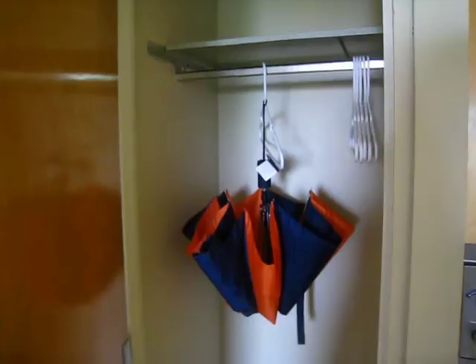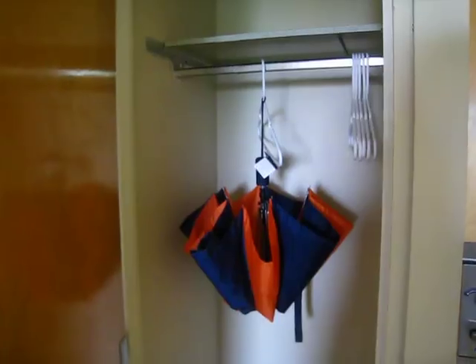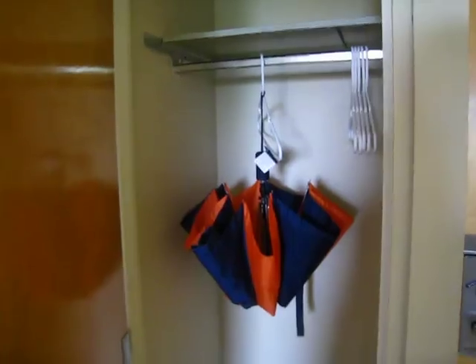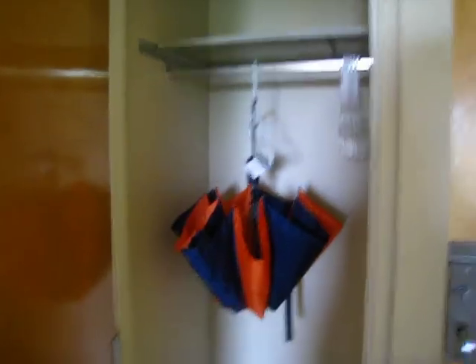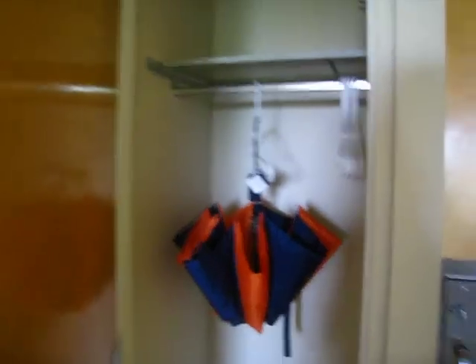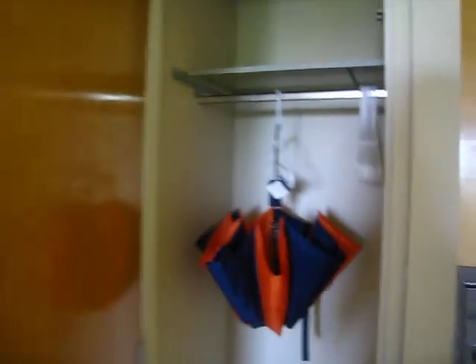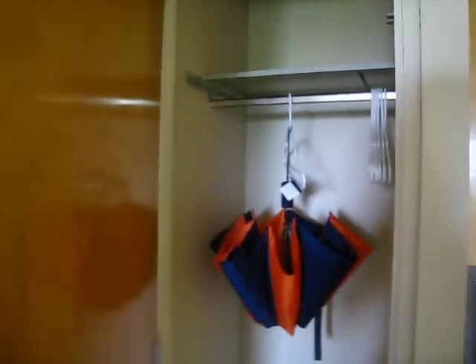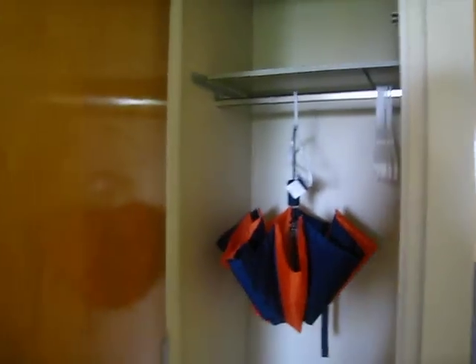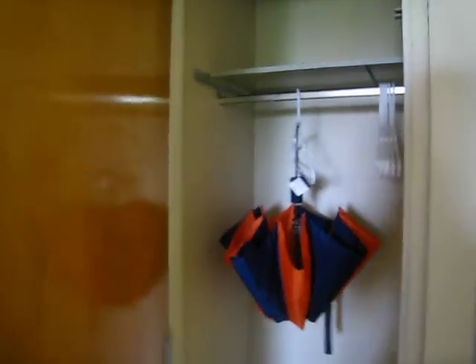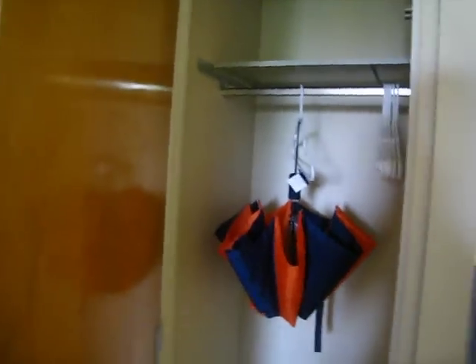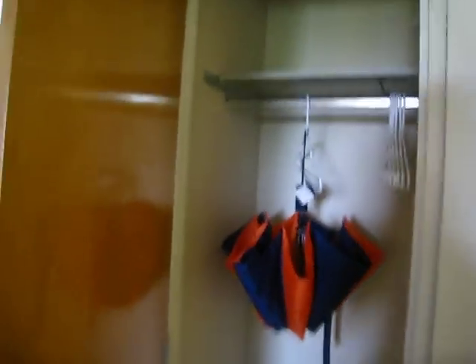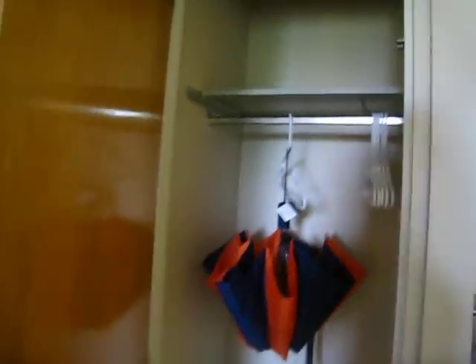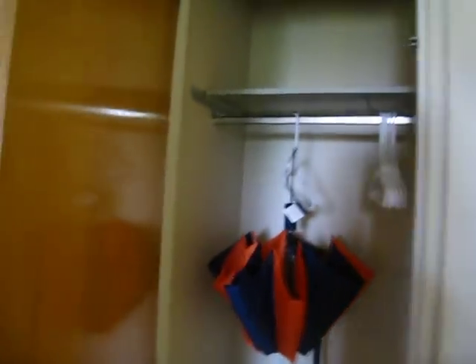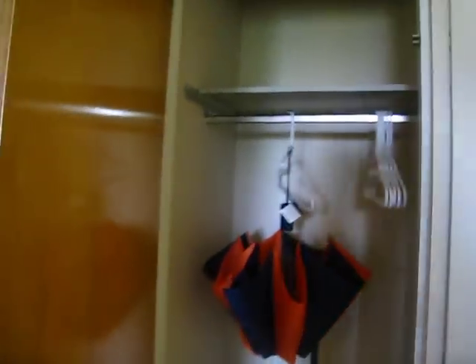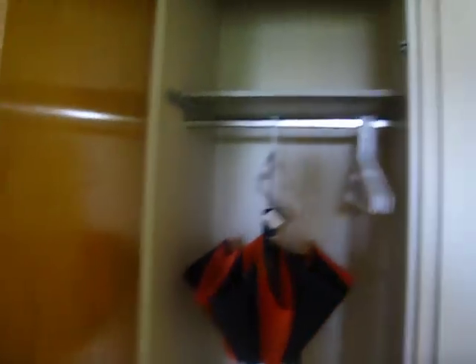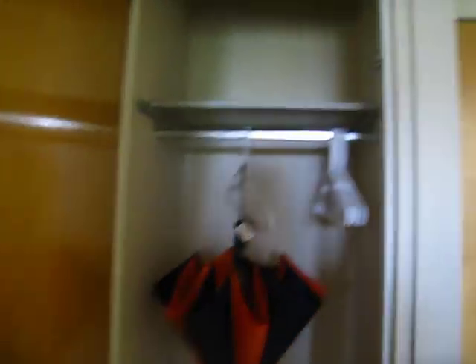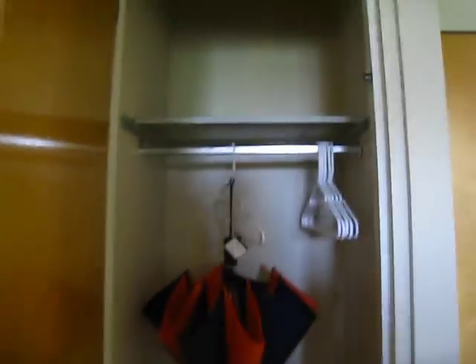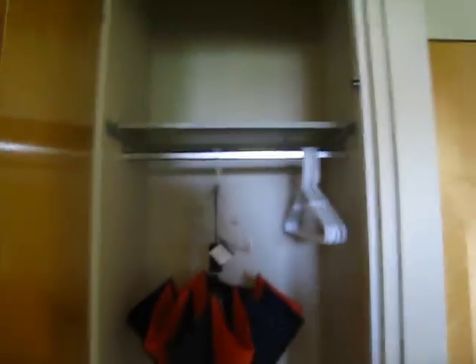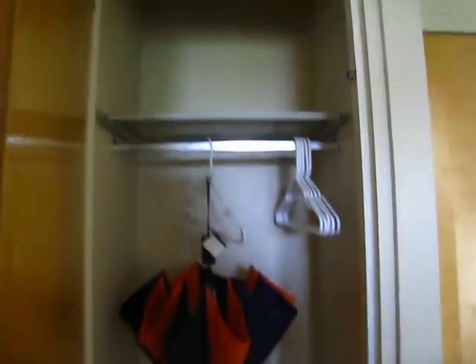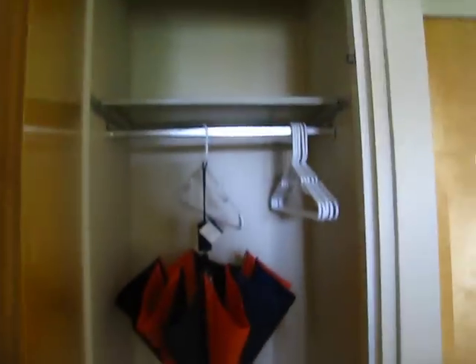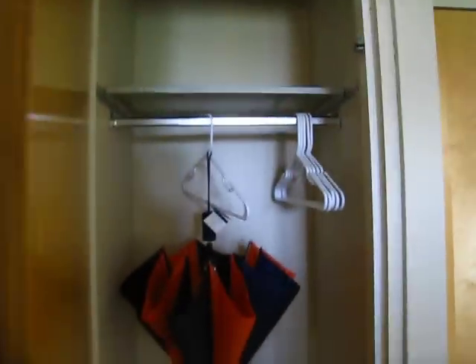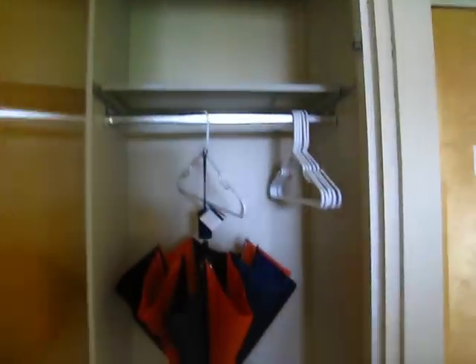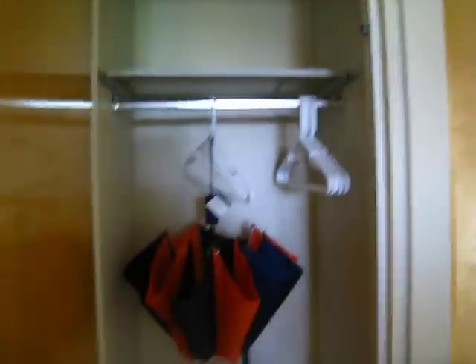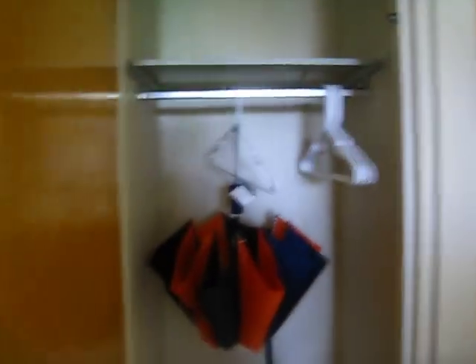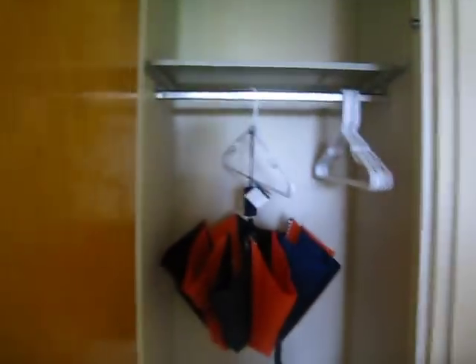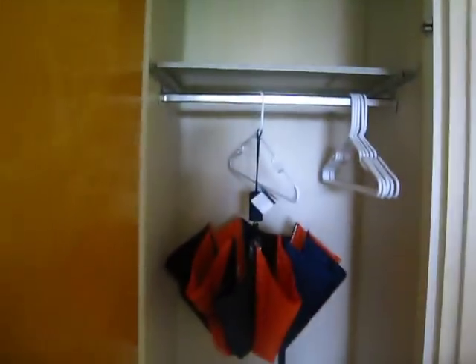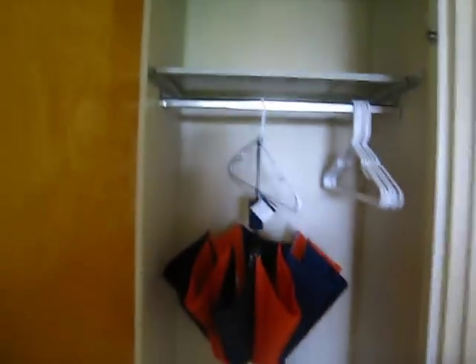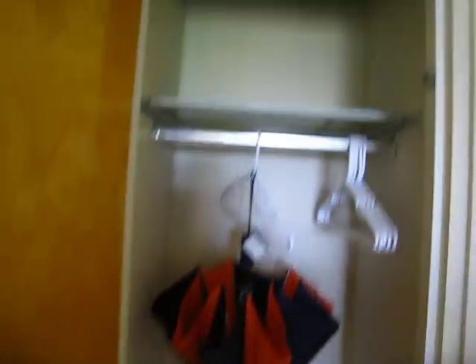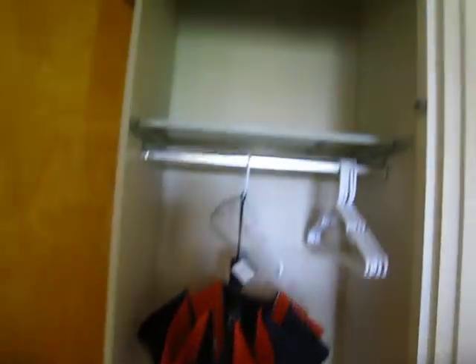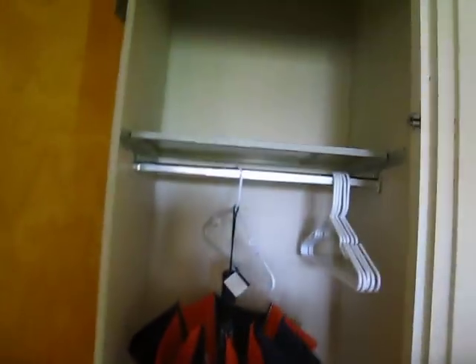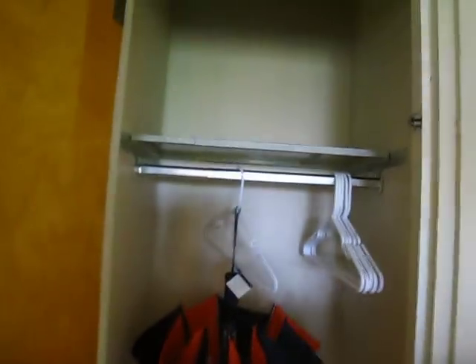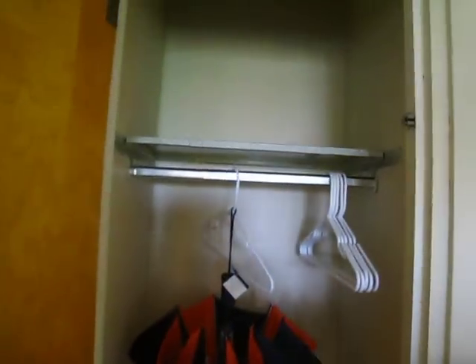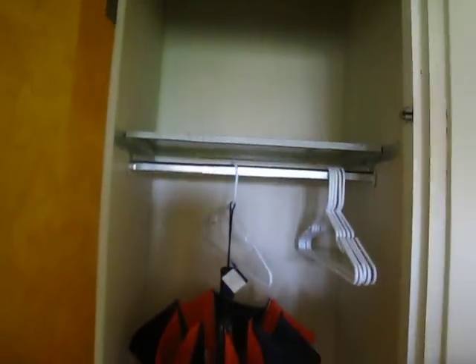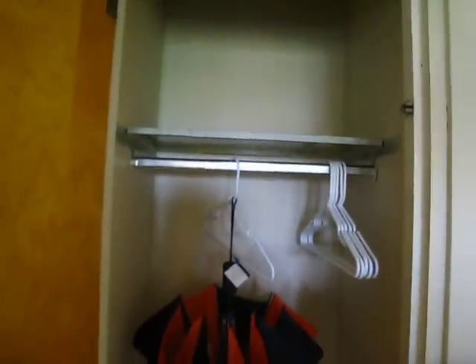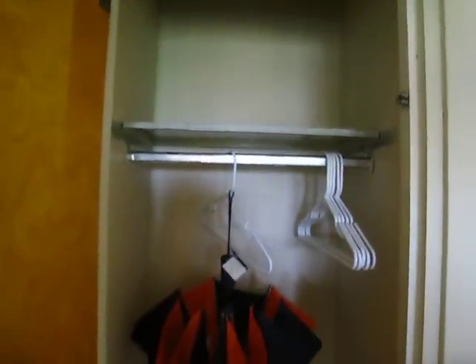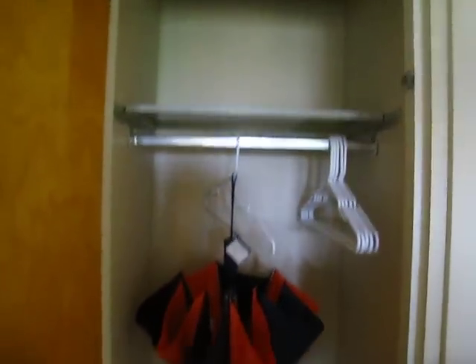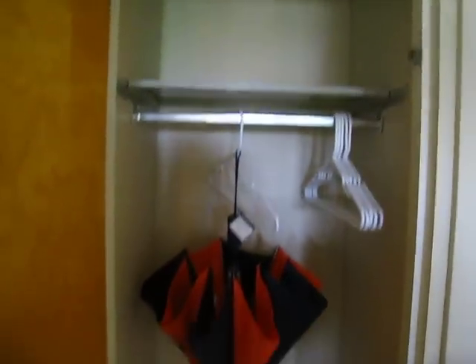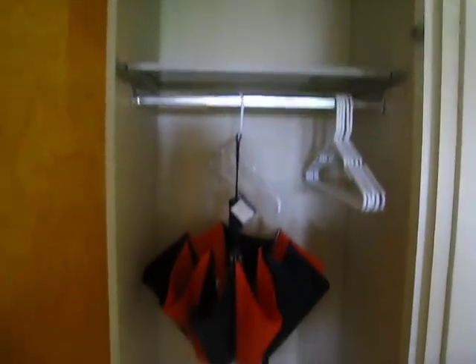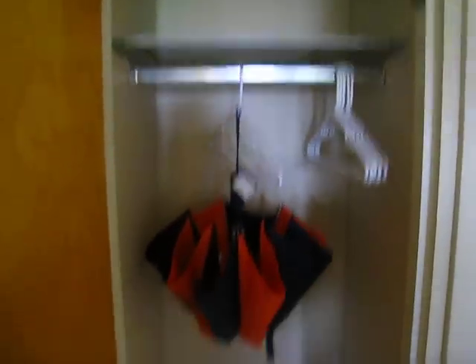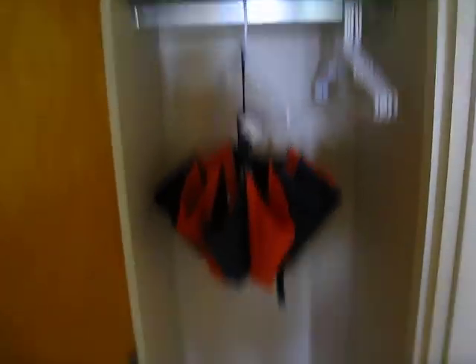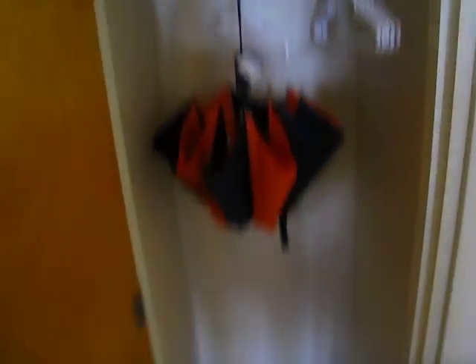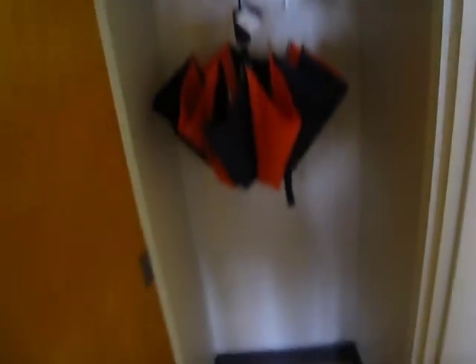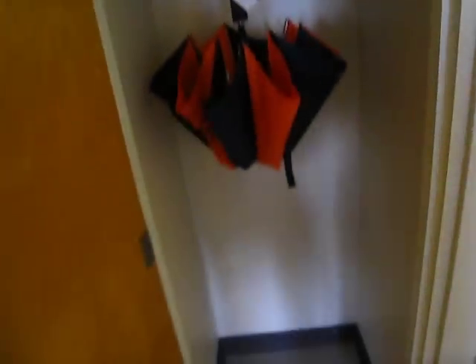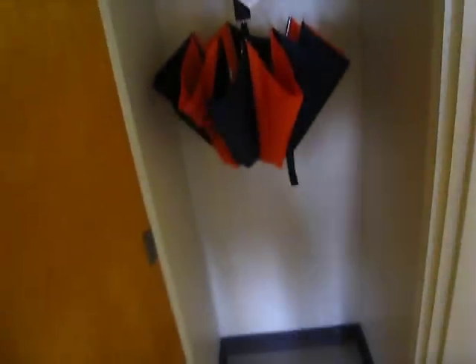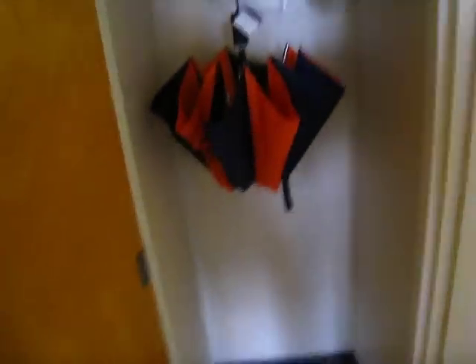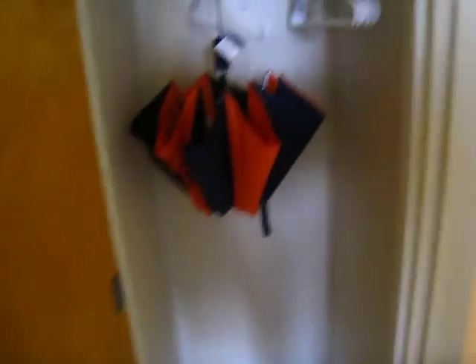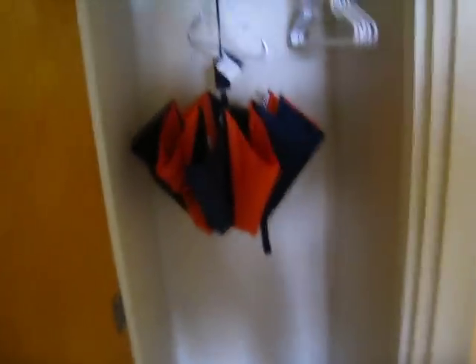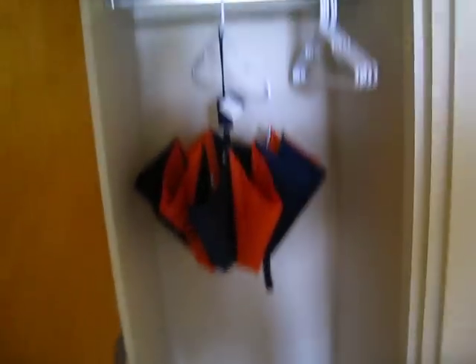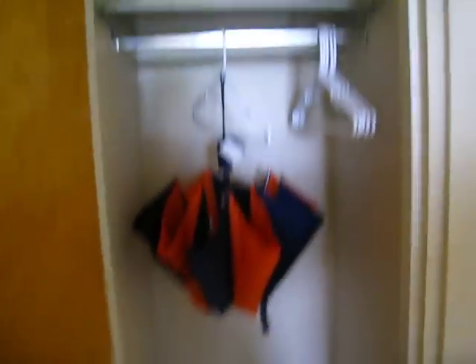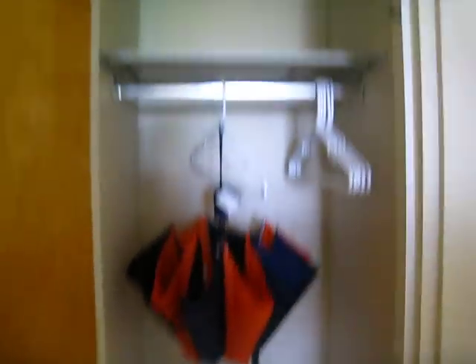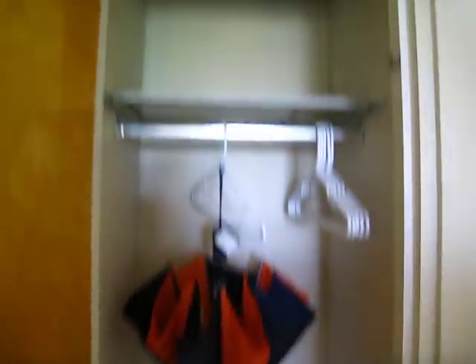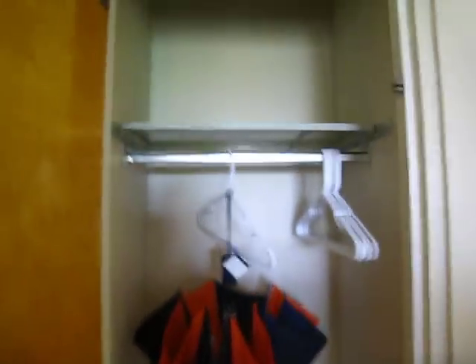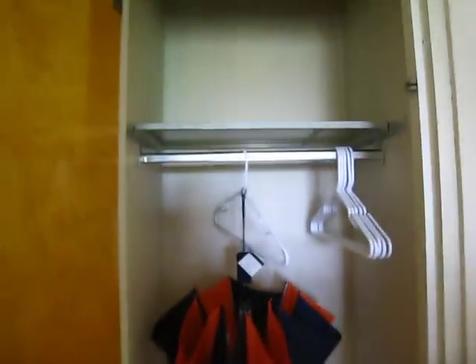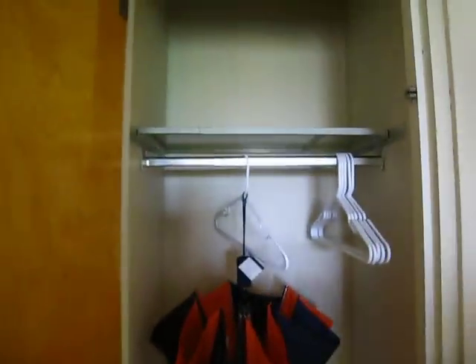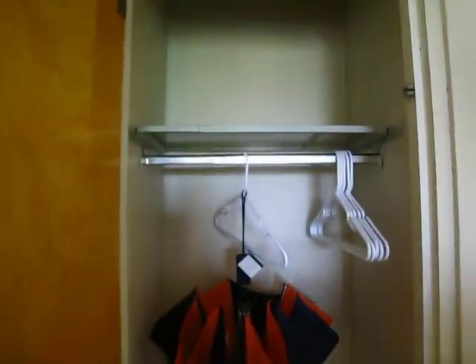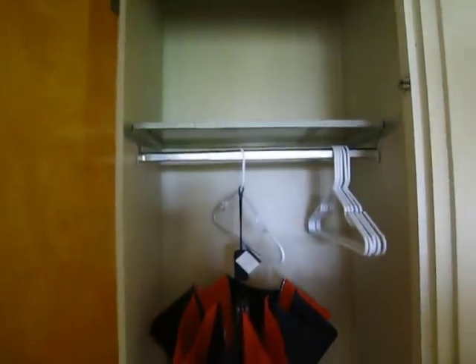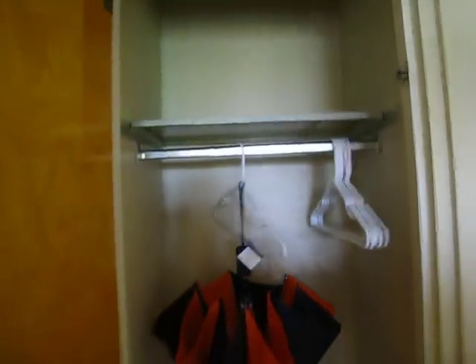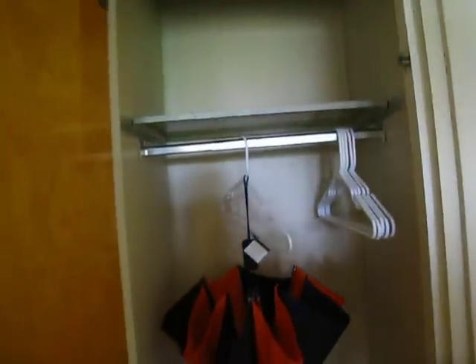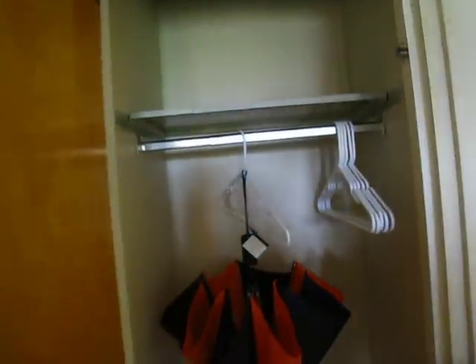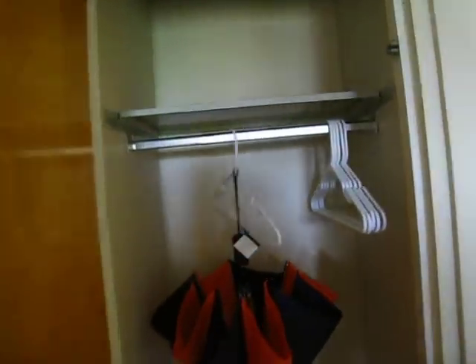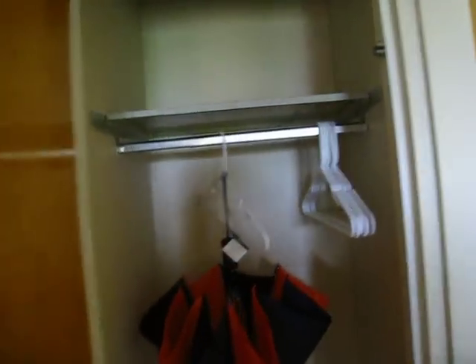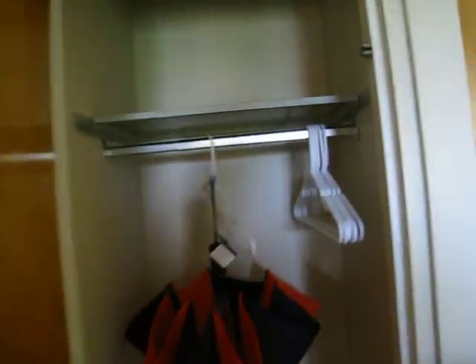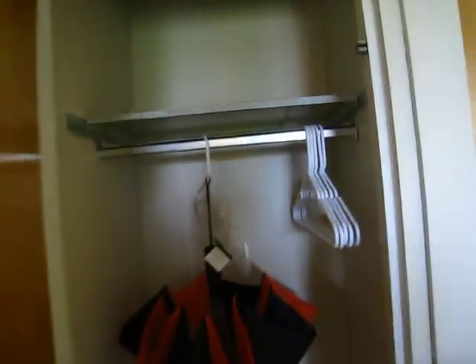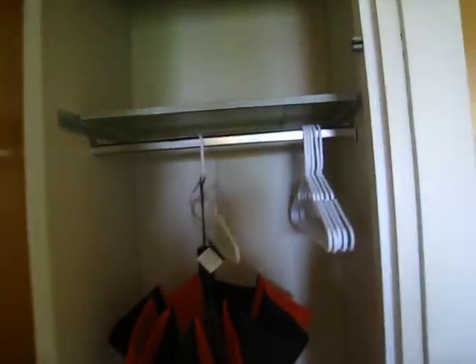This is the closet. It holds enough room for probably each person to have one or two jackets.